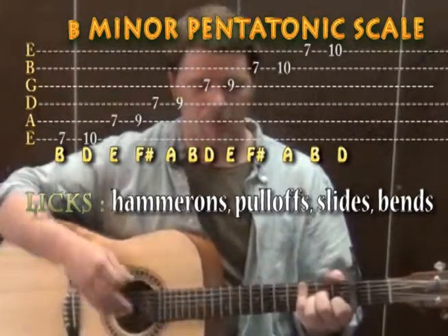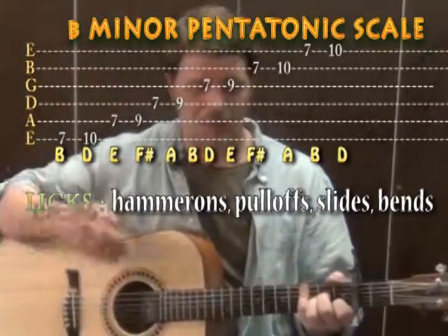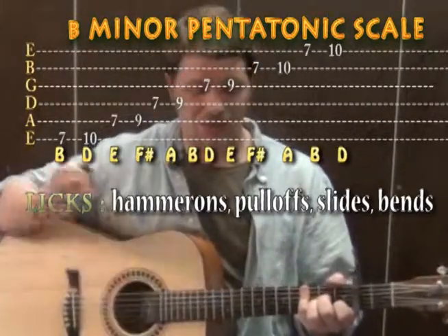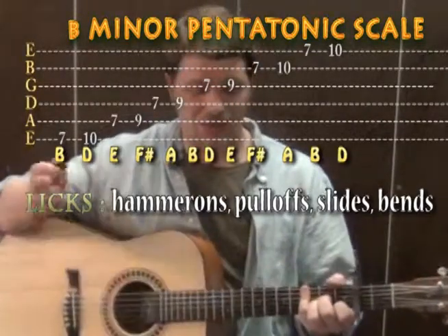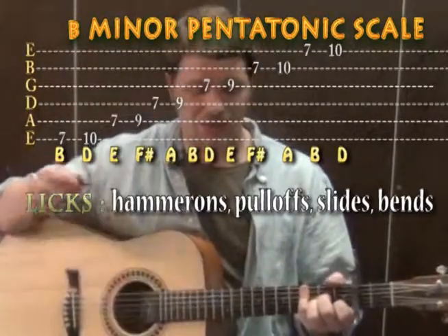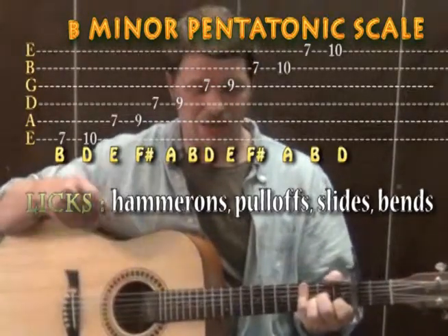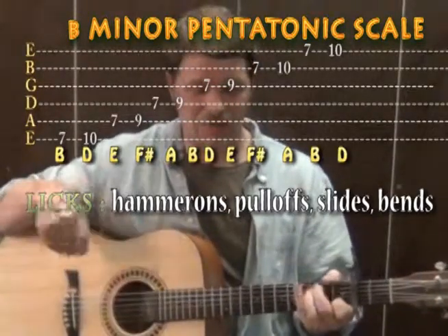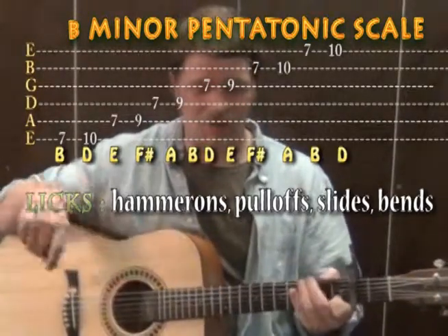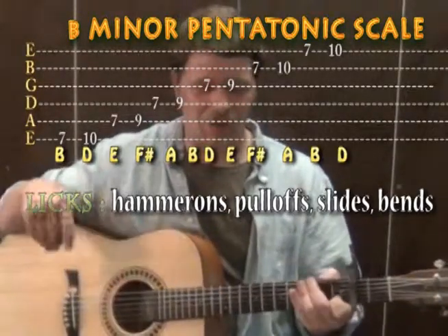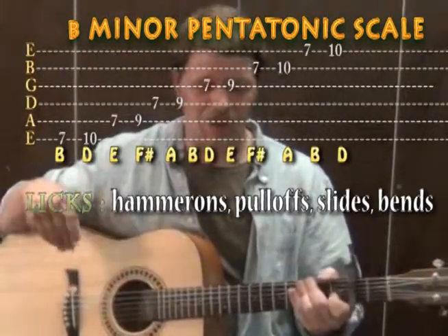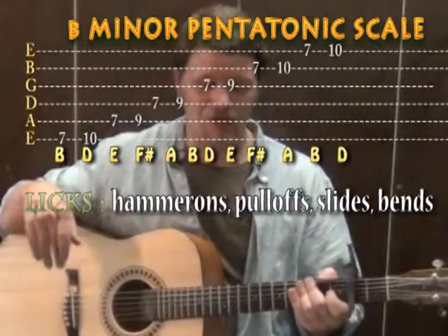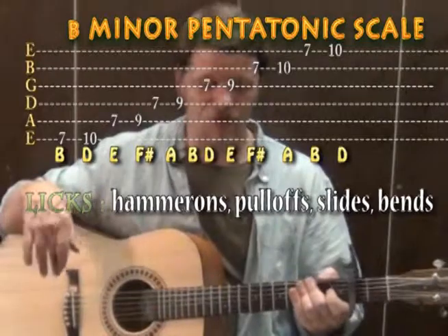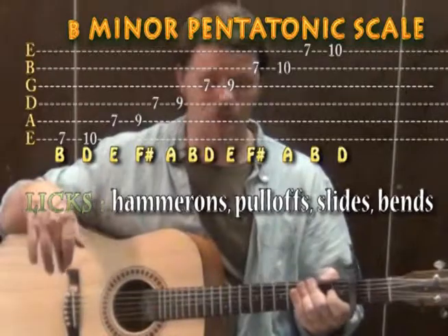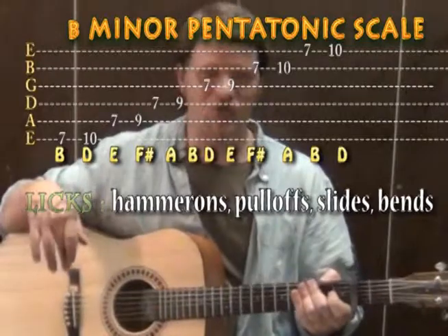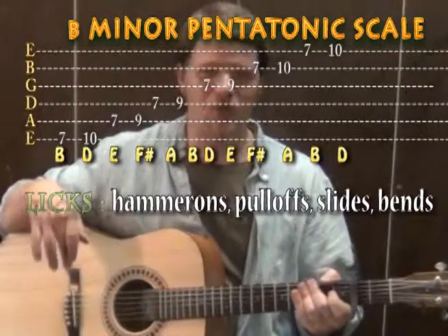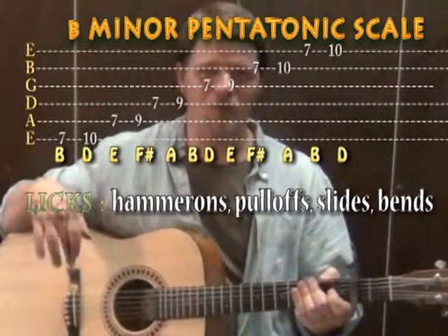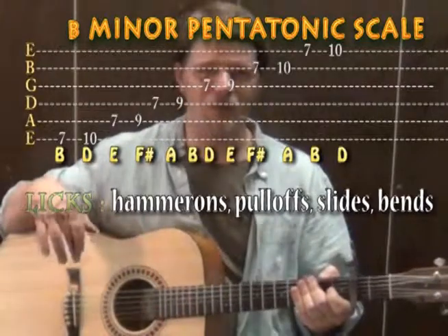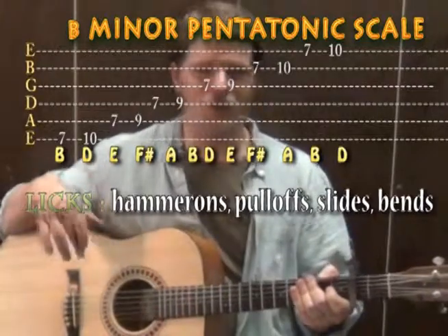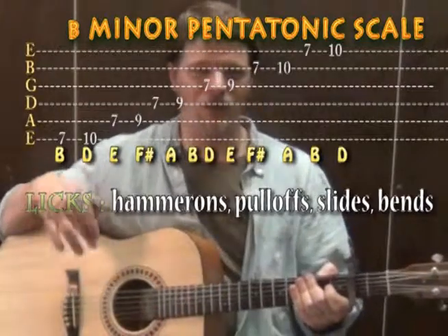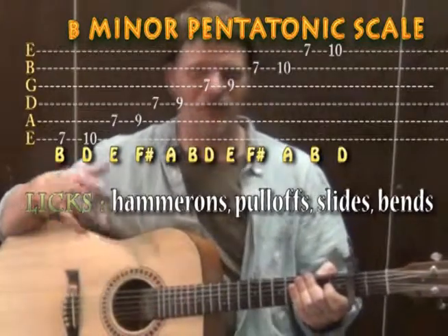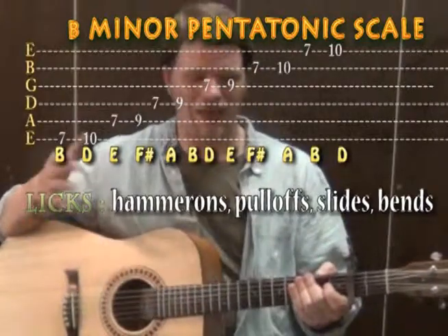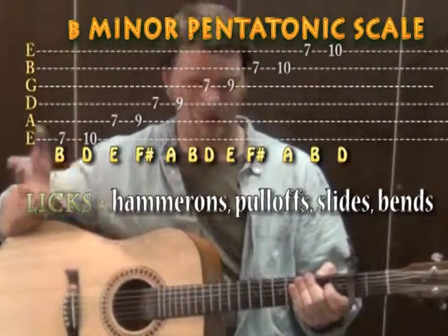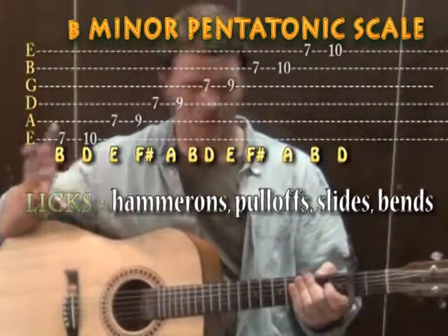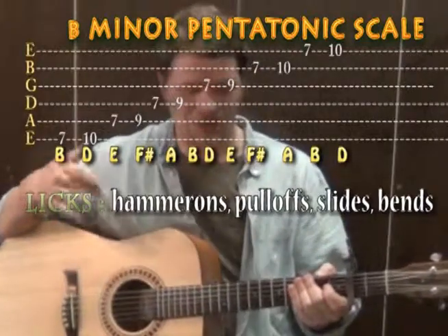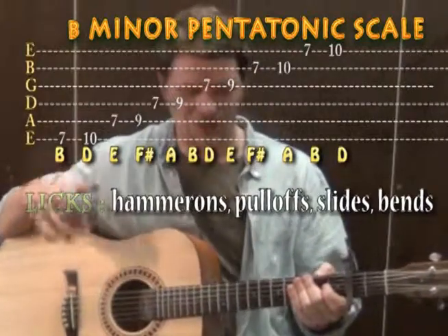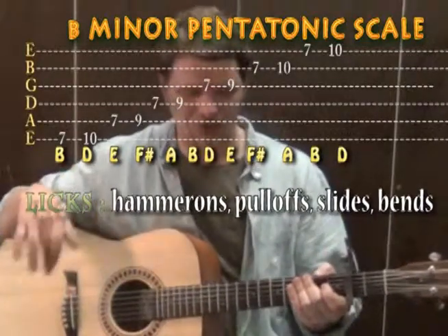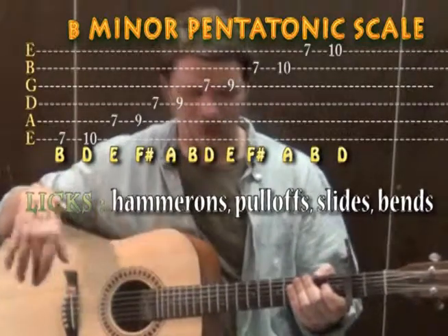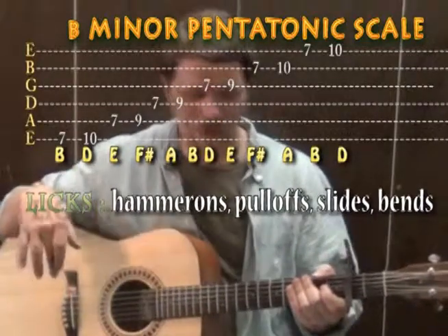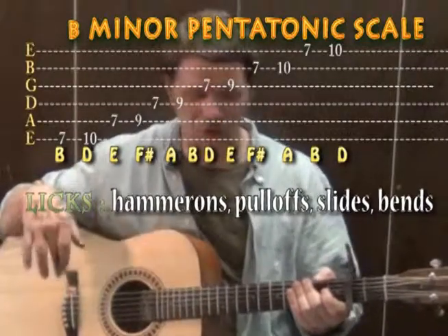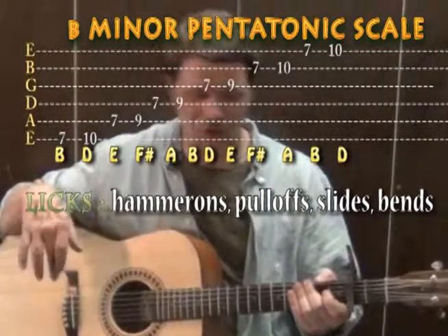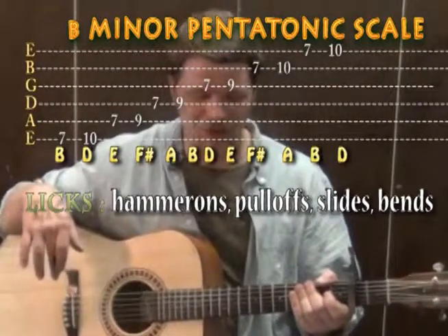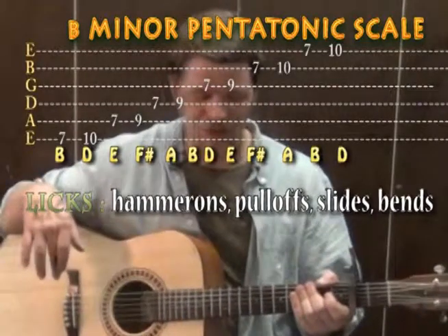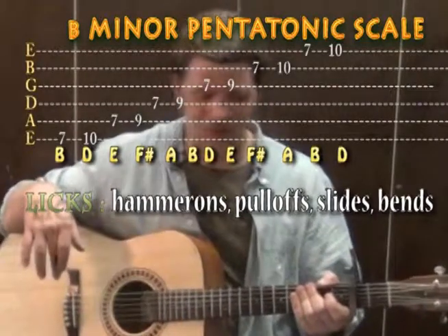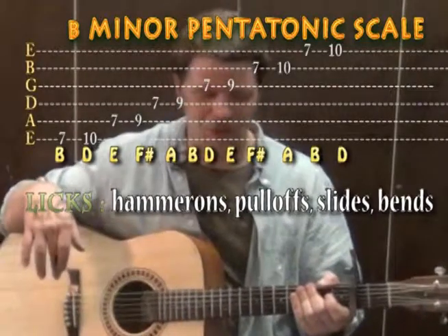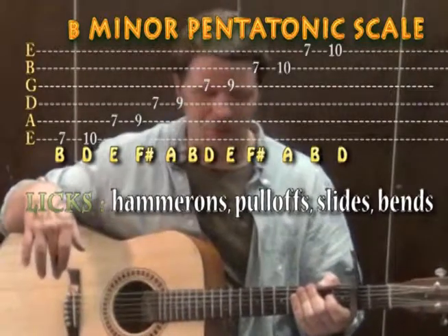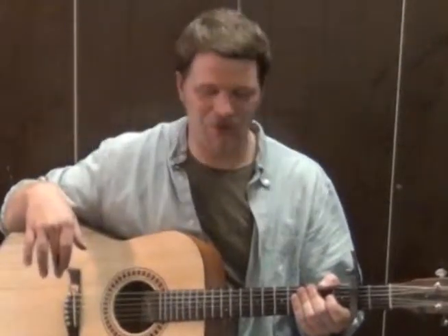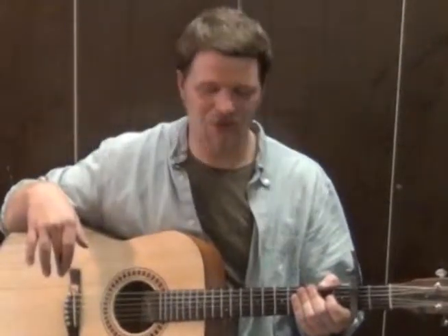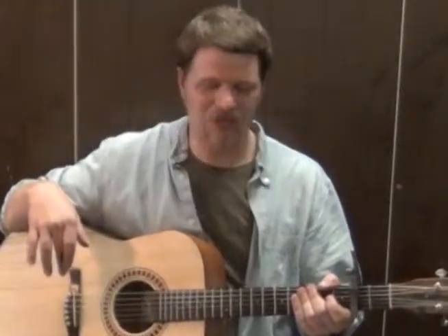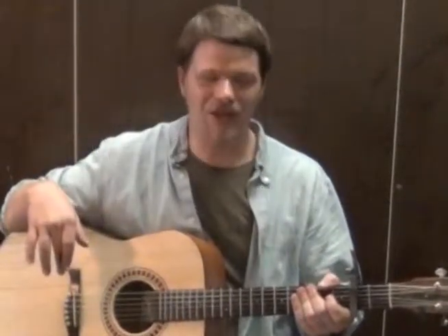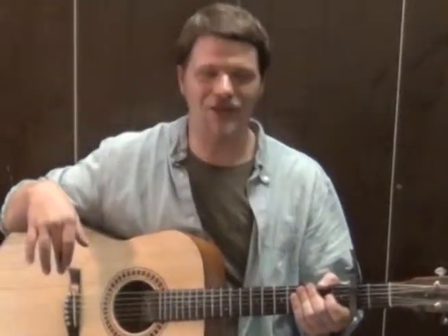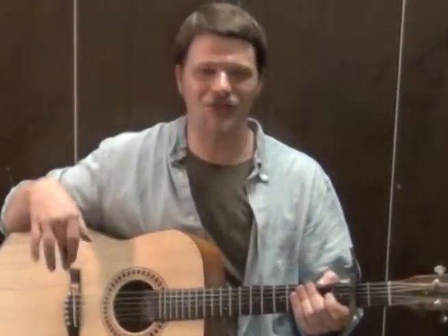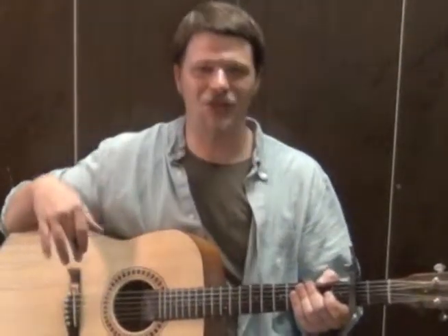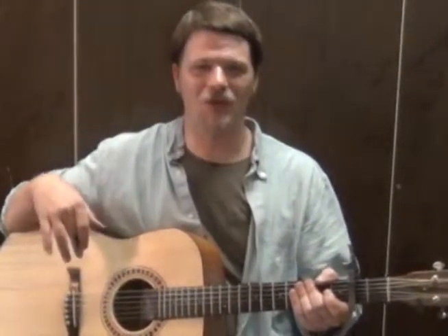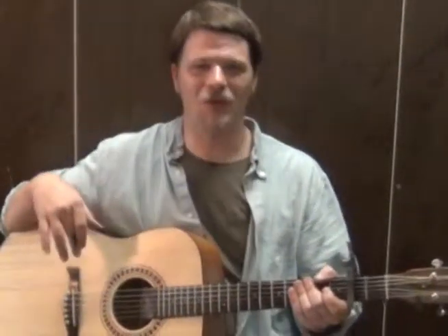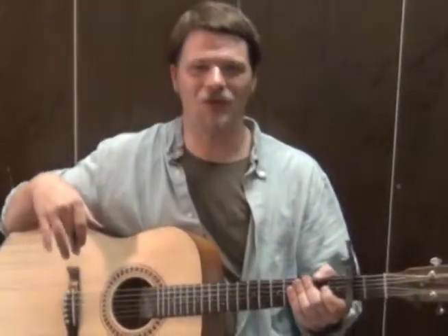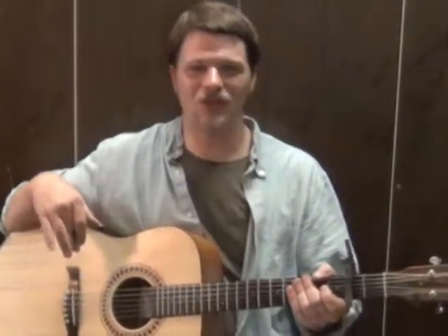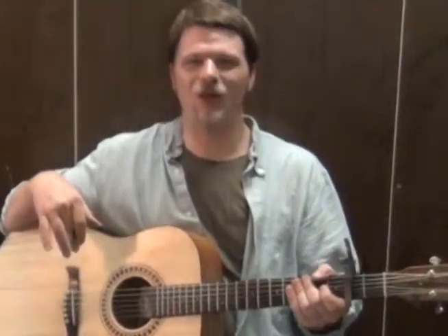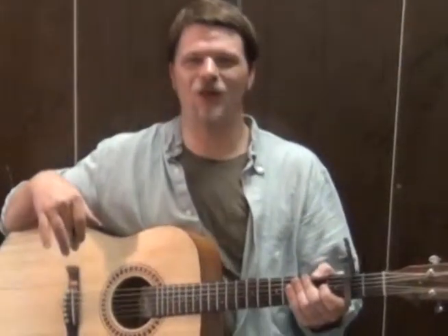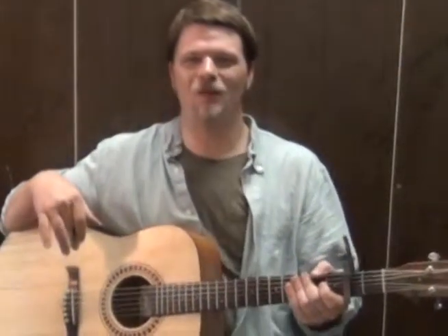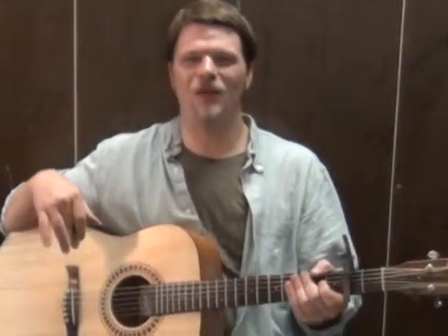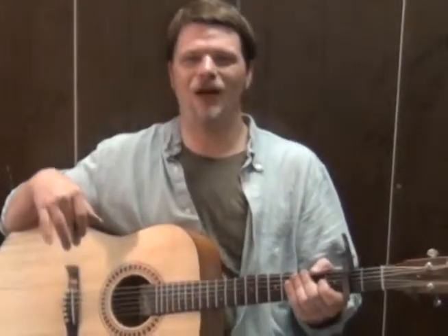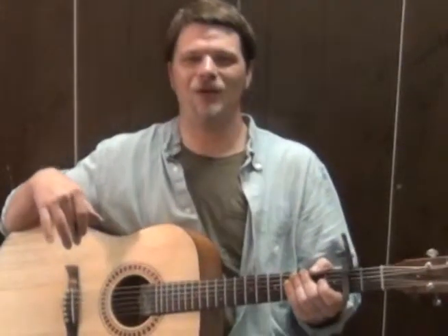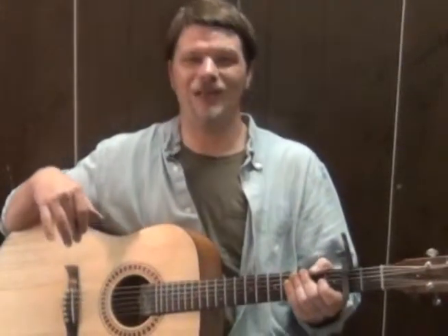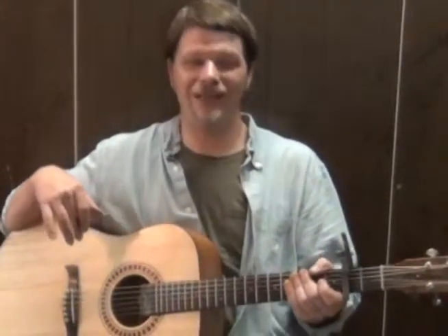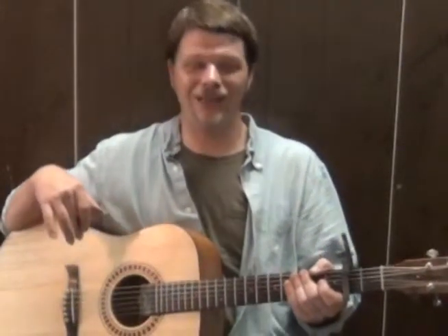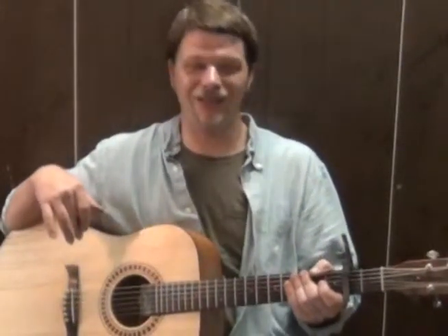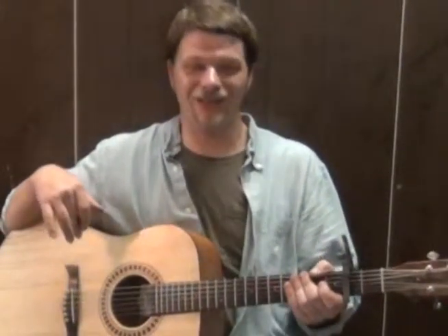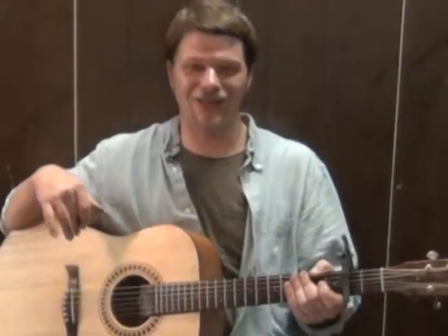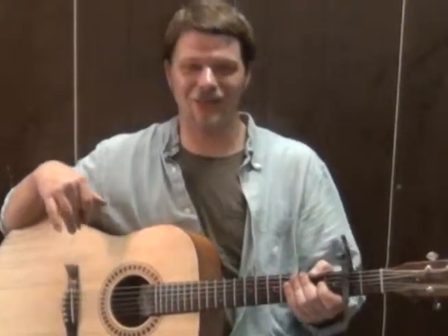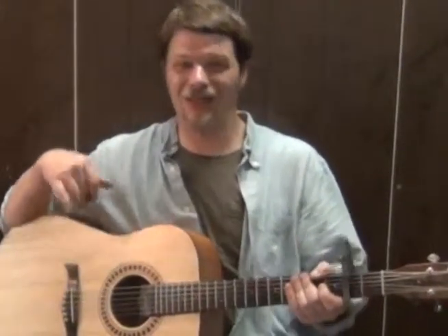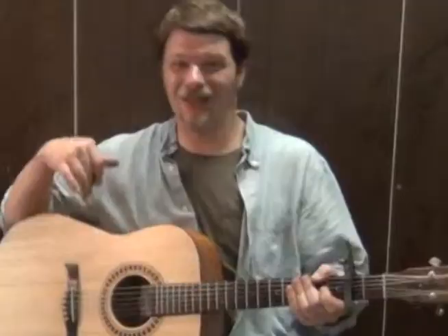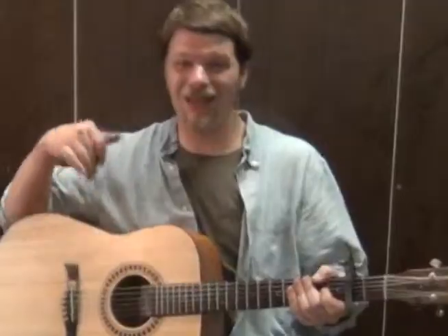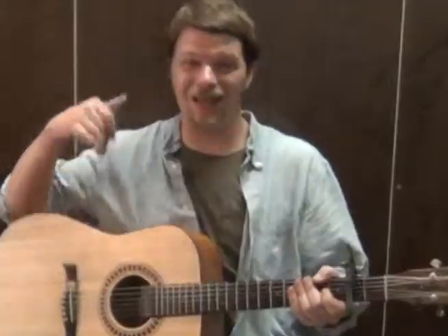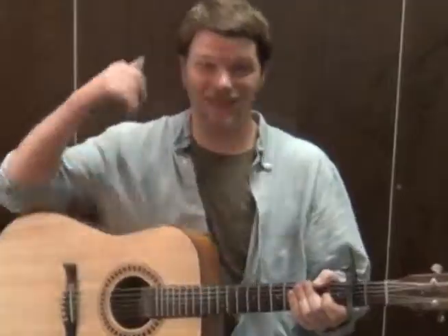But that's the basics of how you could strum through and play some lead over the top of Sarah's Song by Ricky Hill. Good luck!